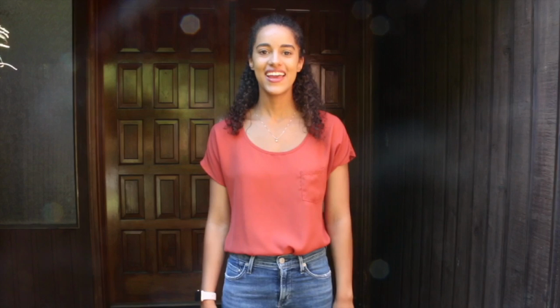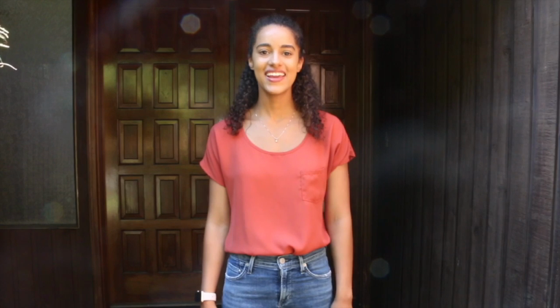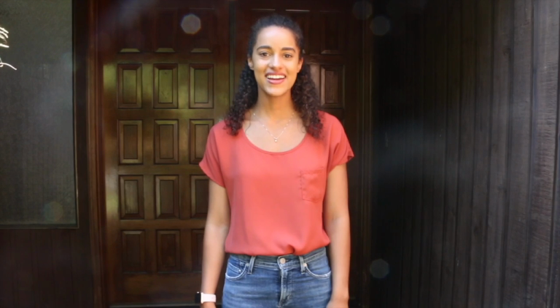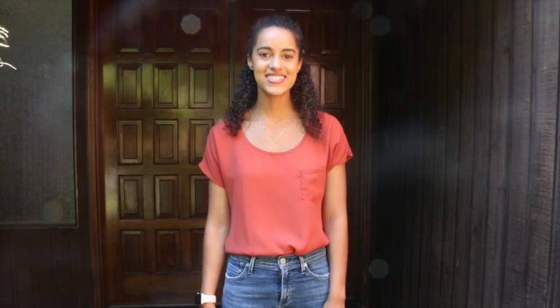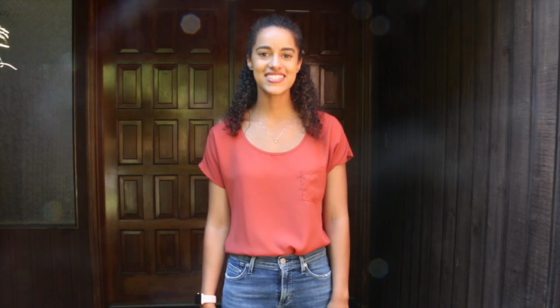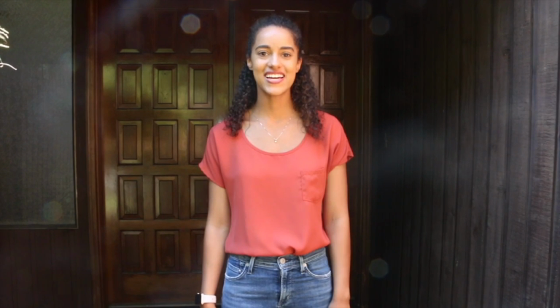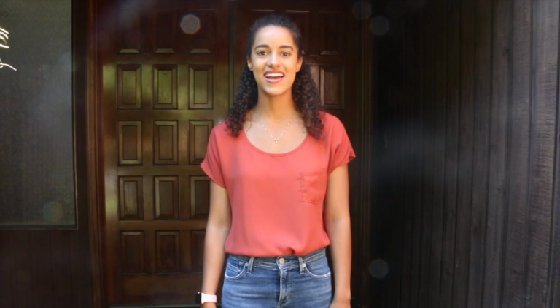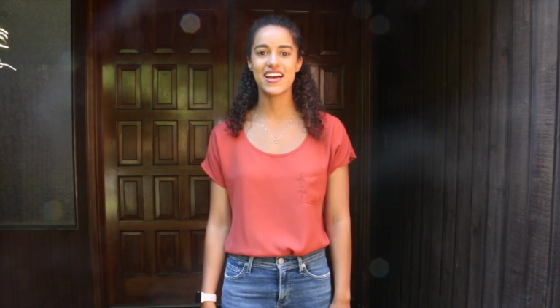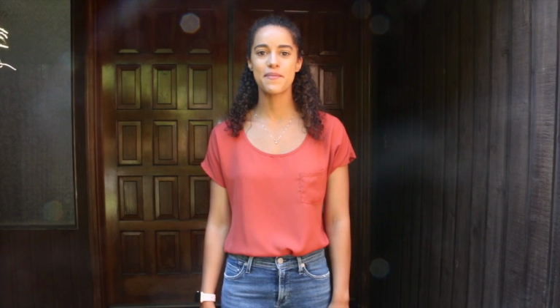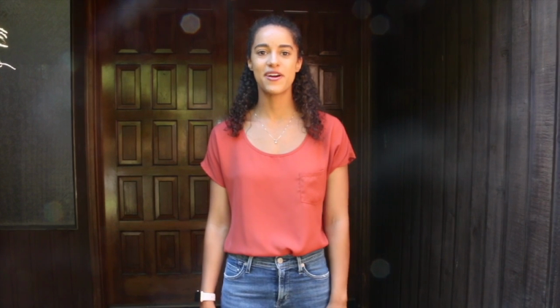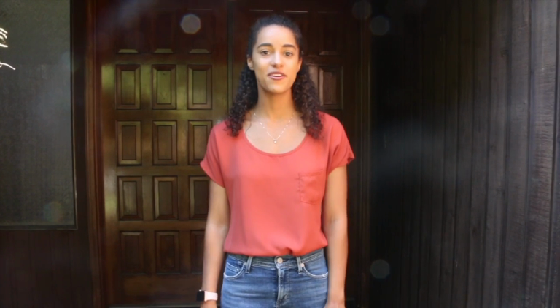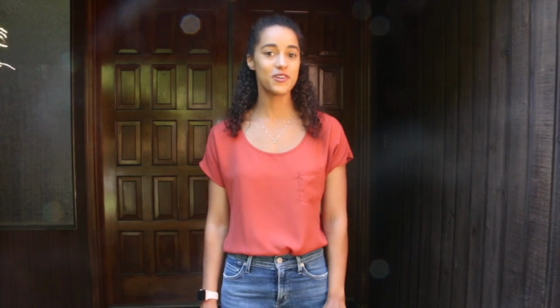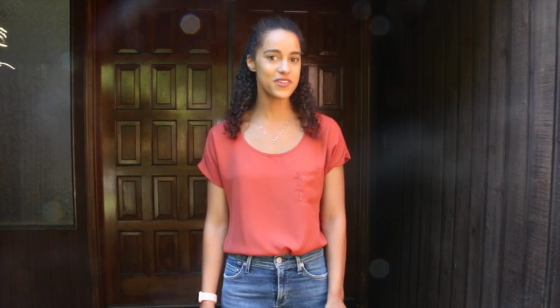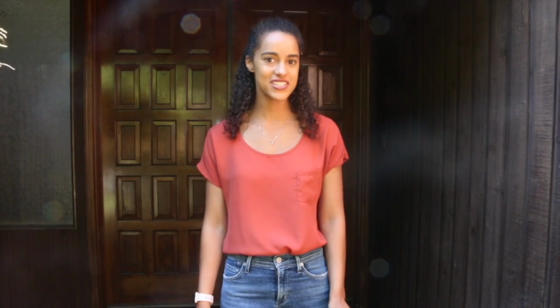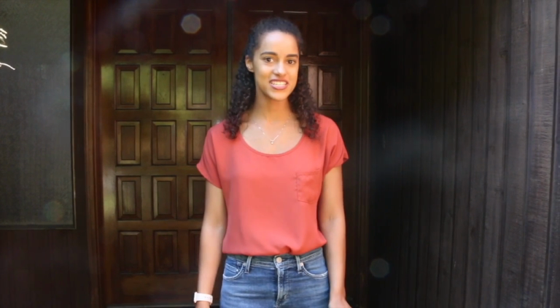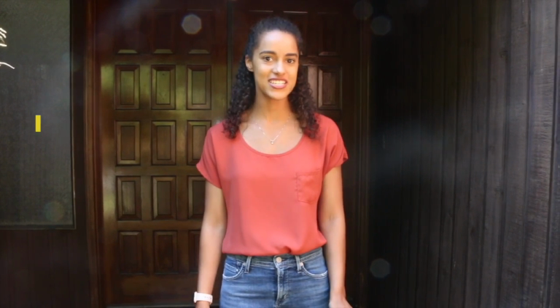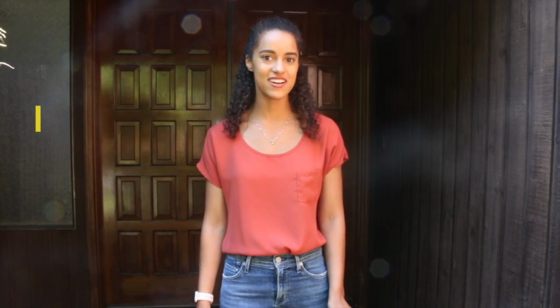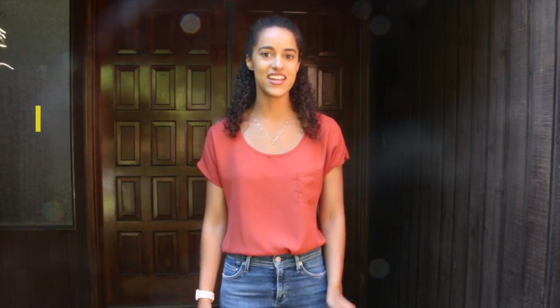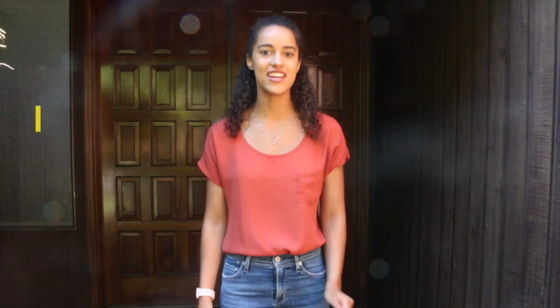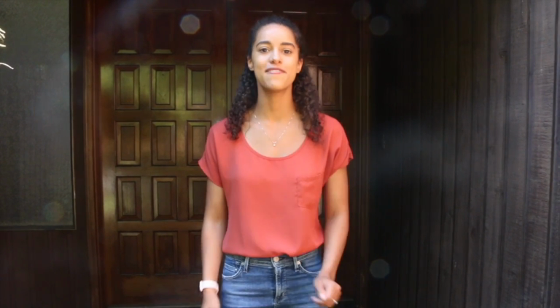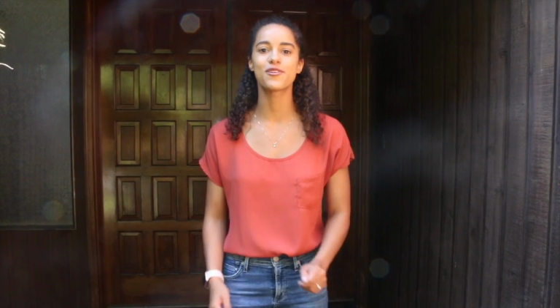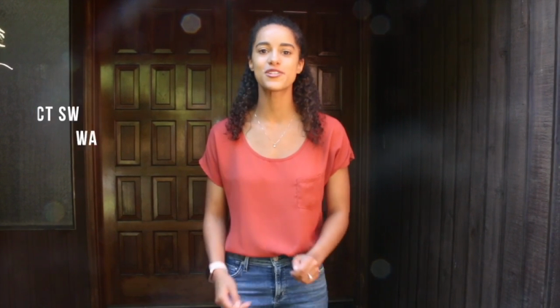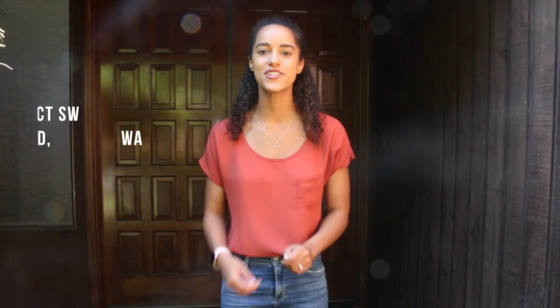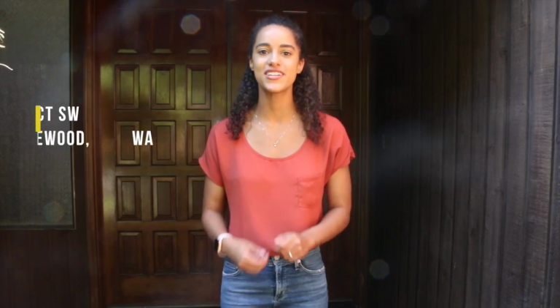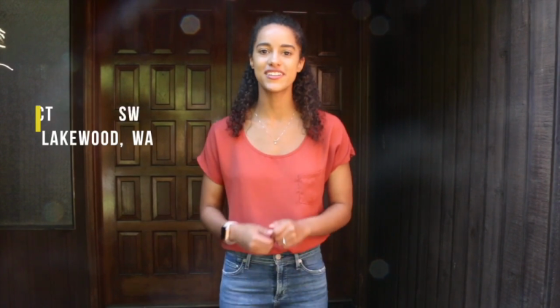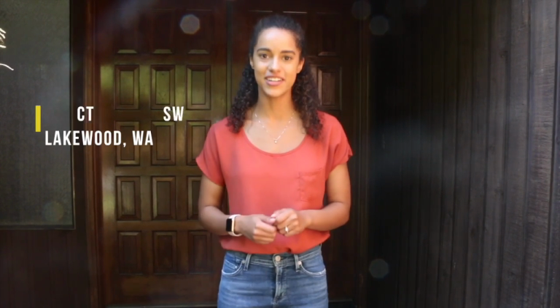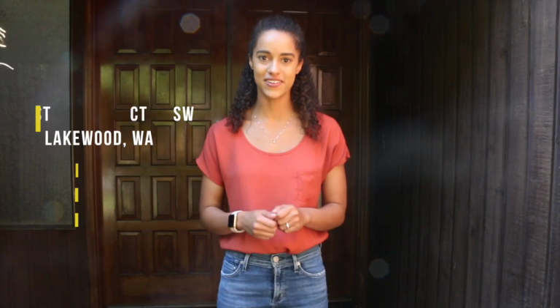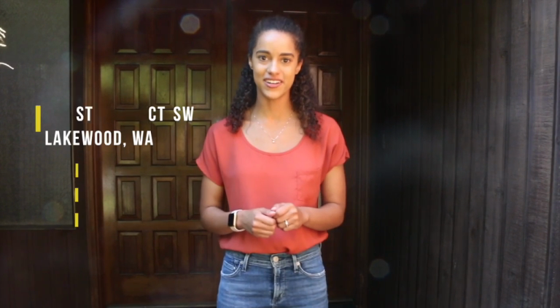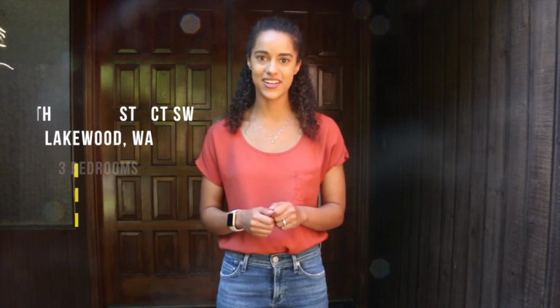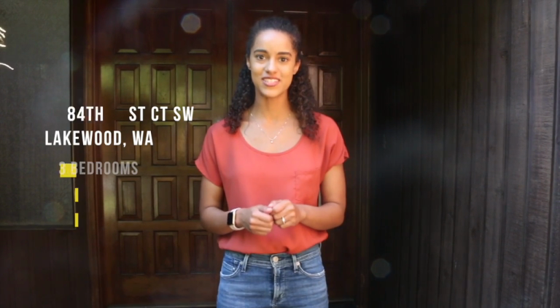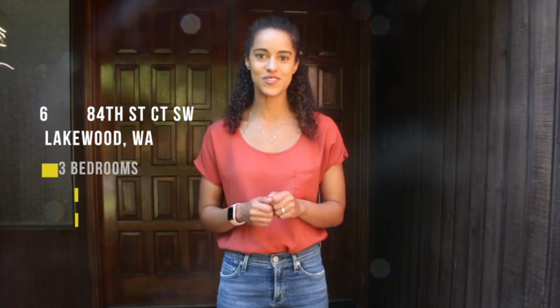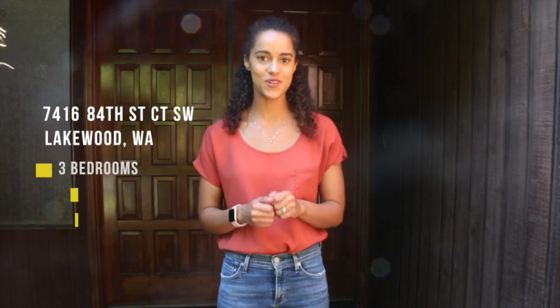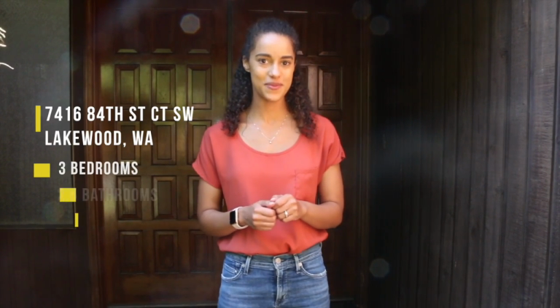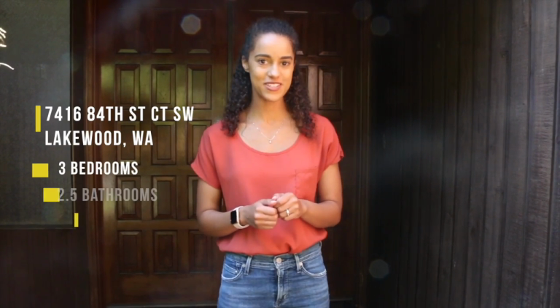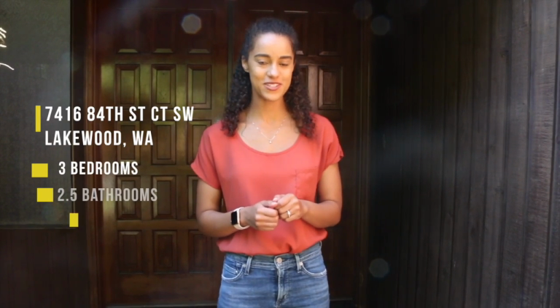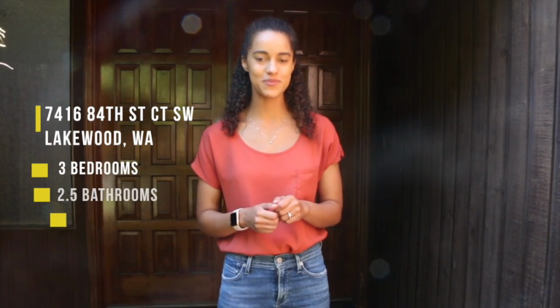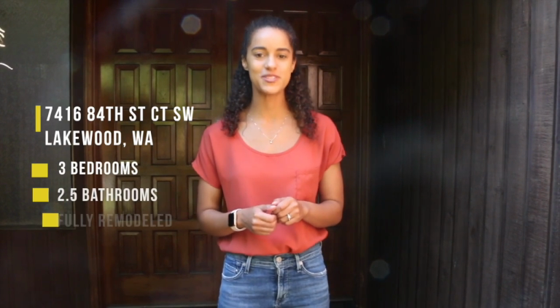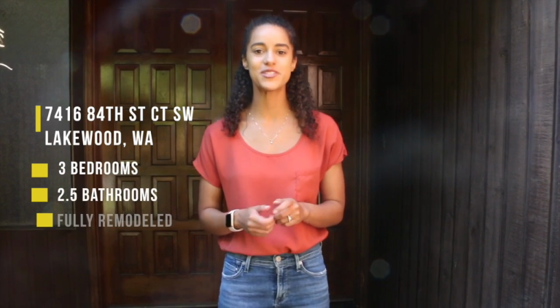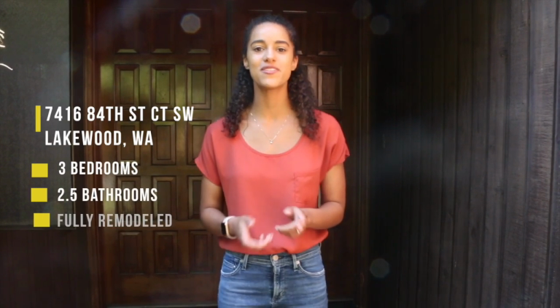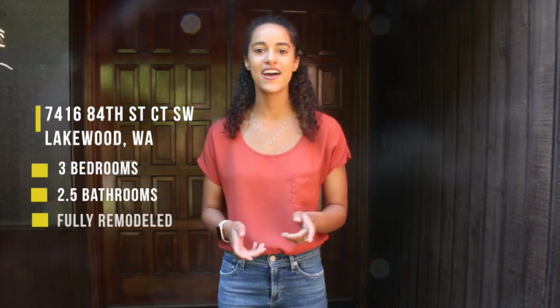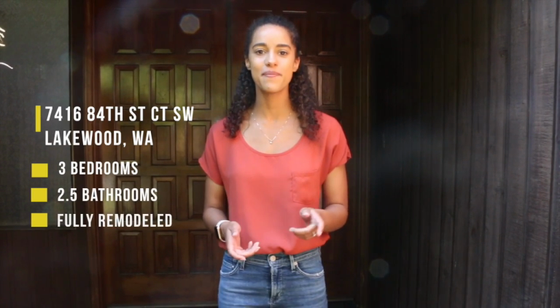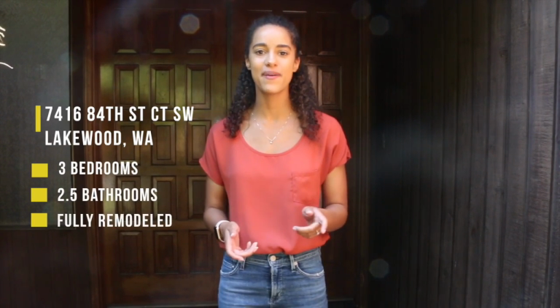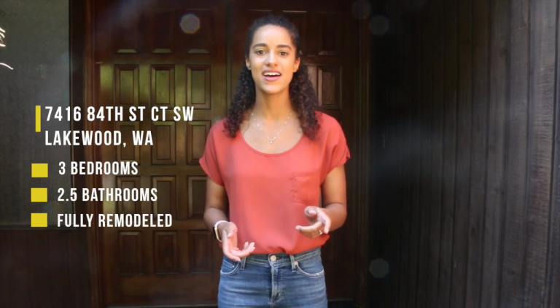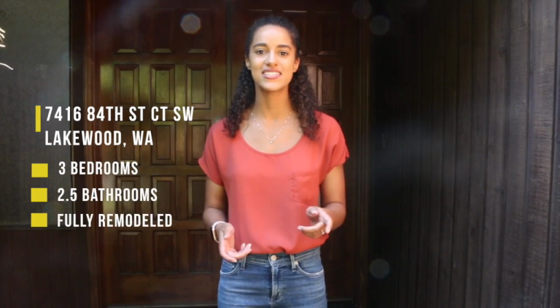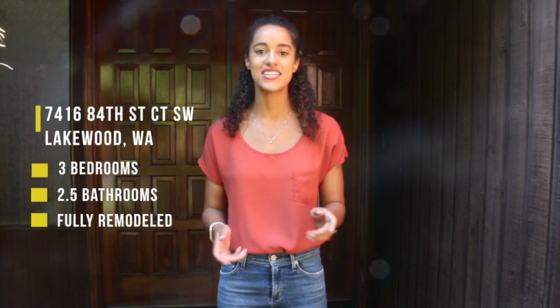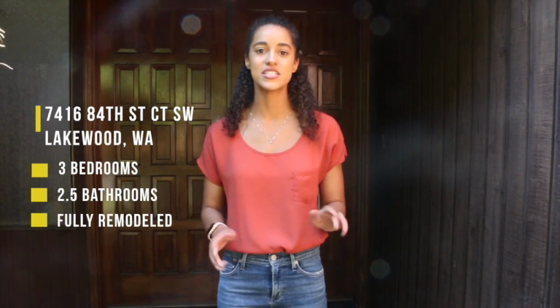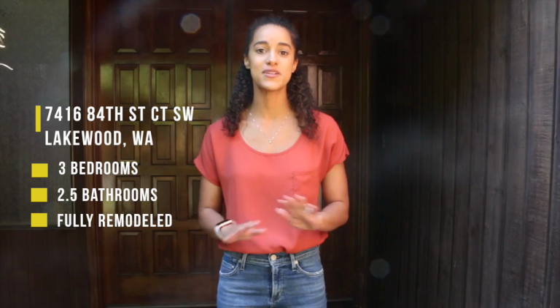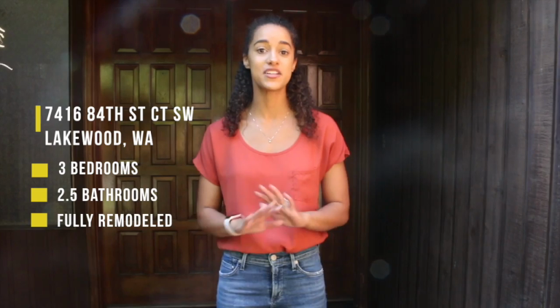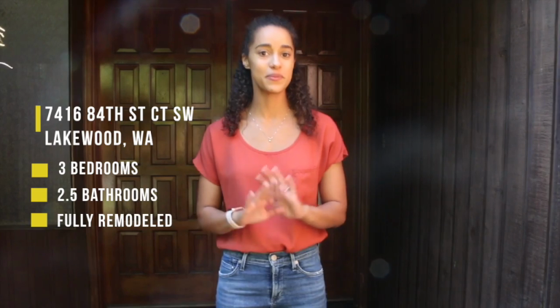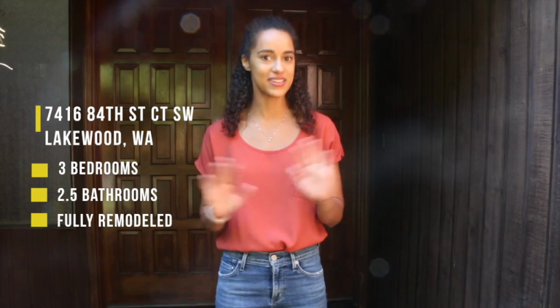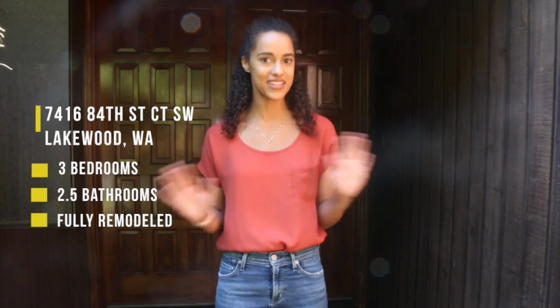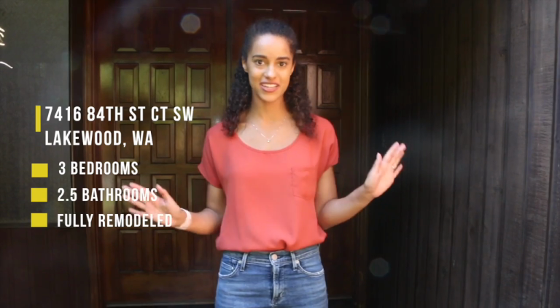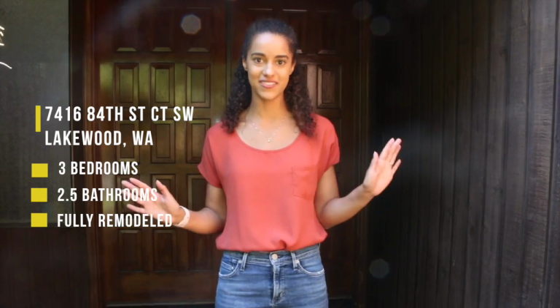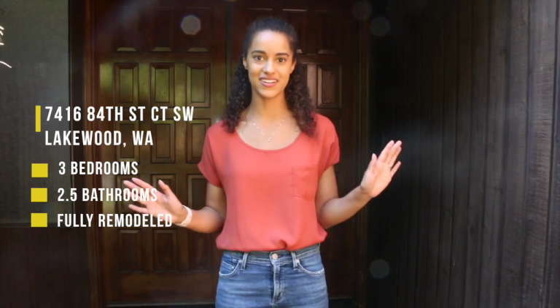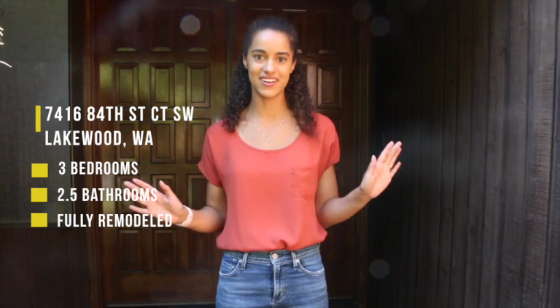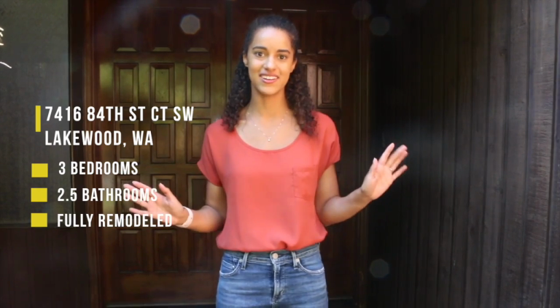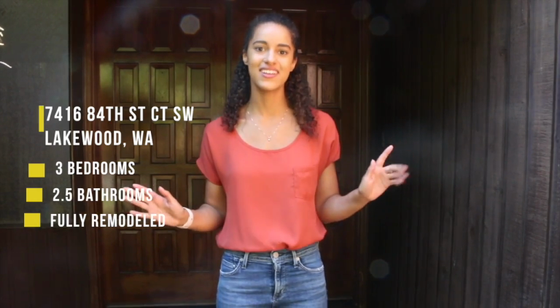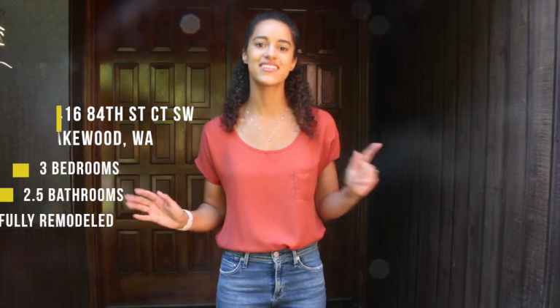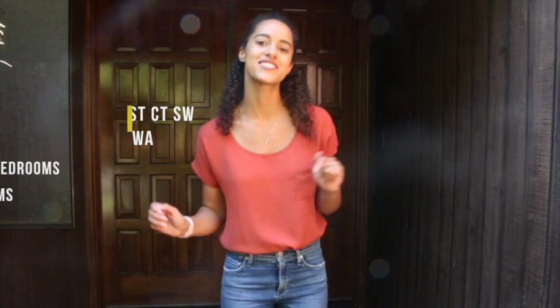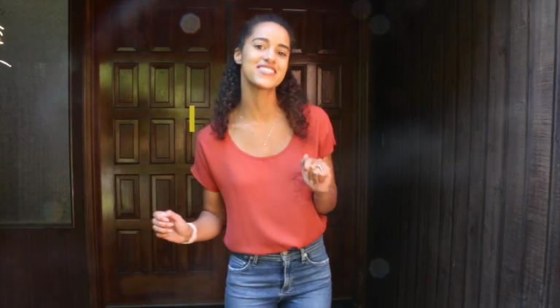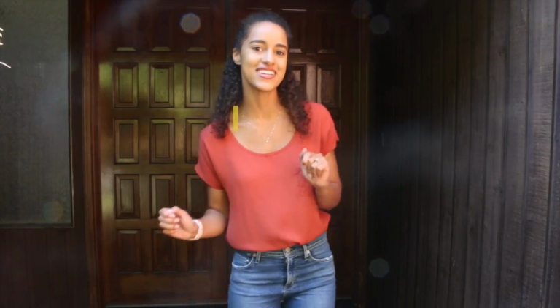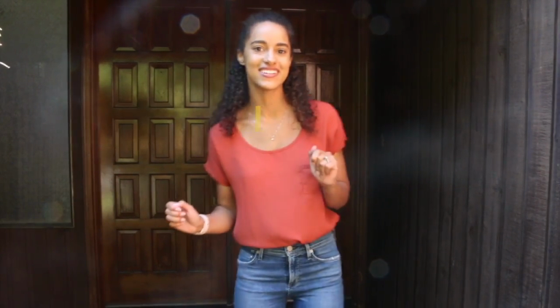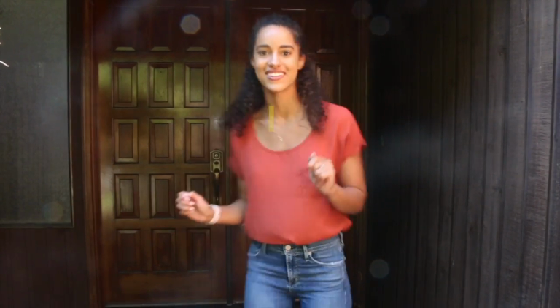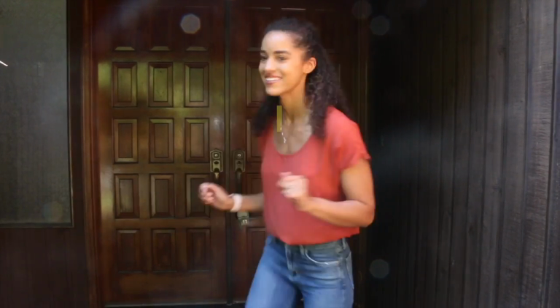Hey guys, it's Kaya. I'm at our newest listing on 84th Street in Lakewood. It's three bedrooms, two and a half baths, and it's been completely redone. Let's go take a look.